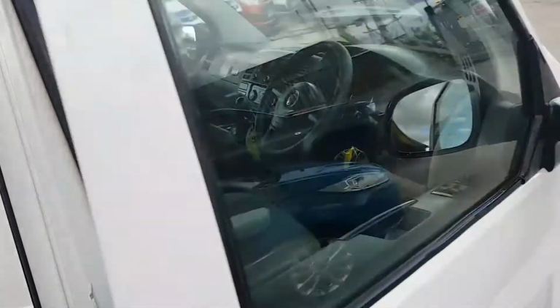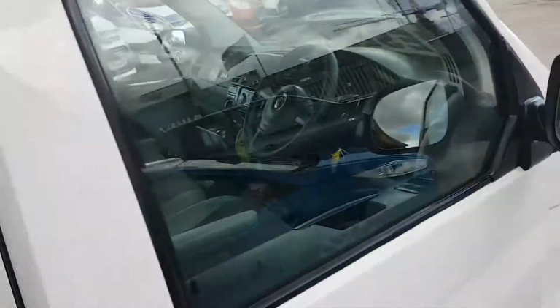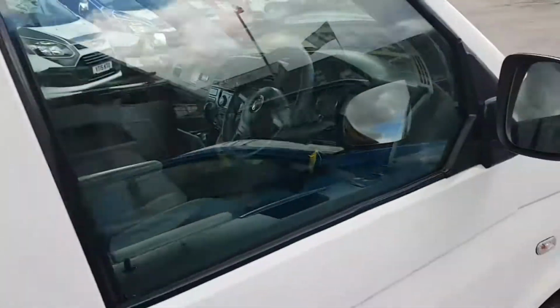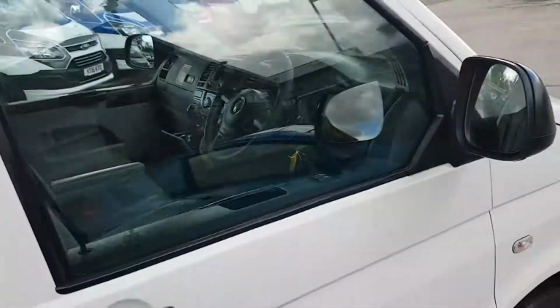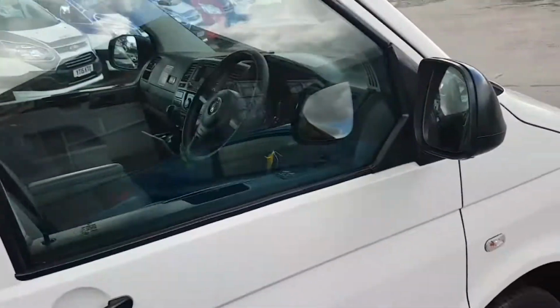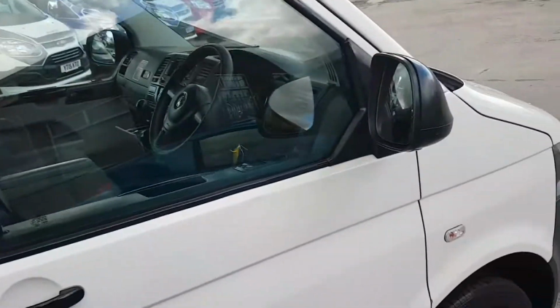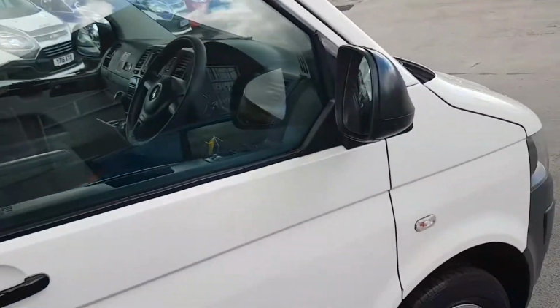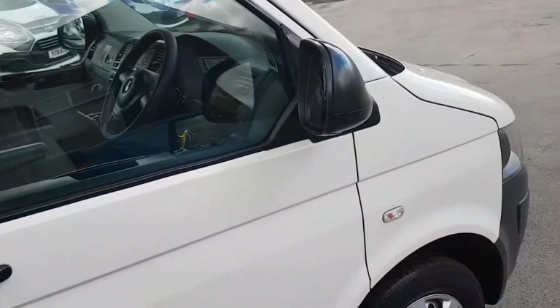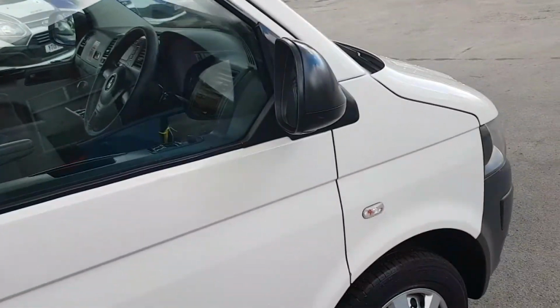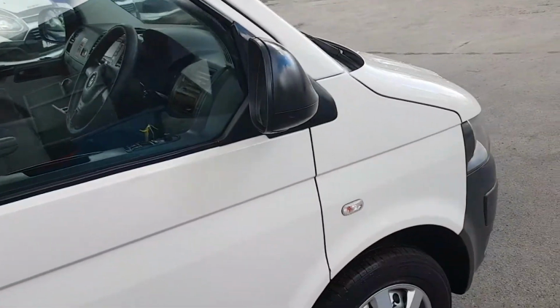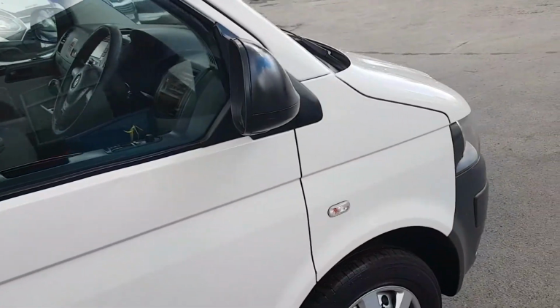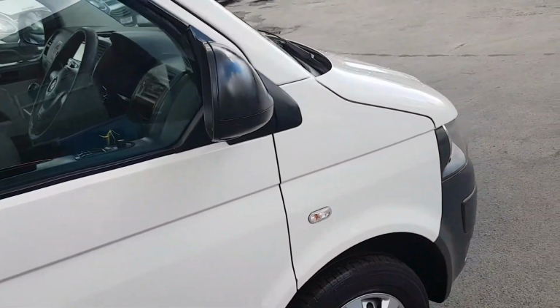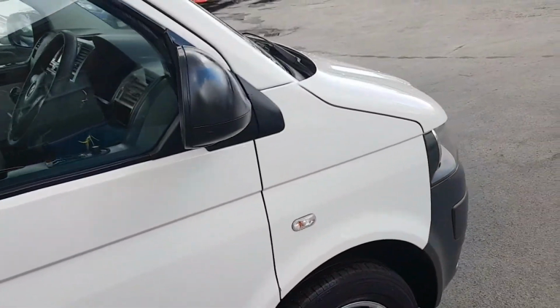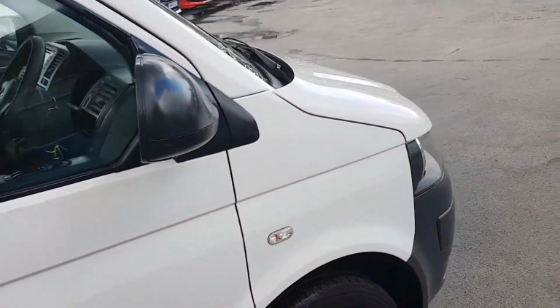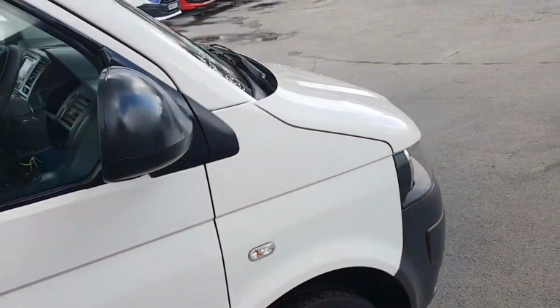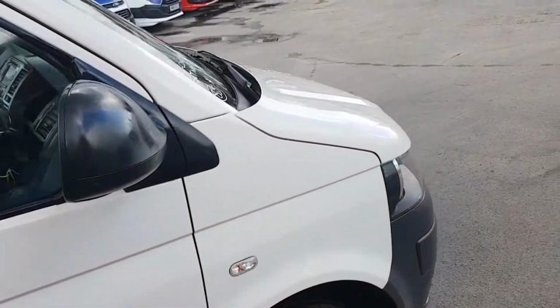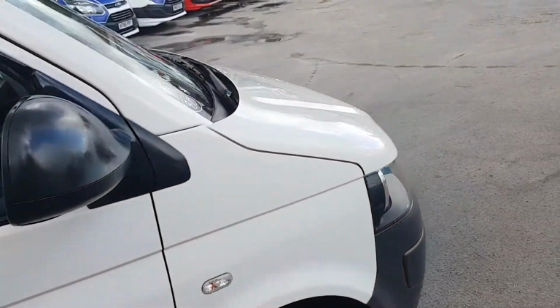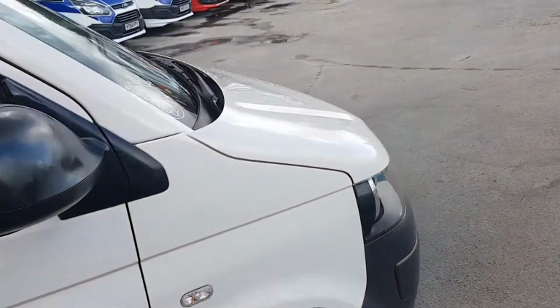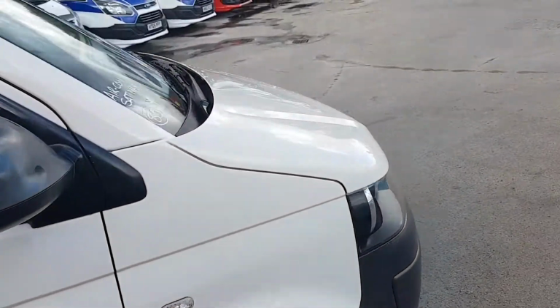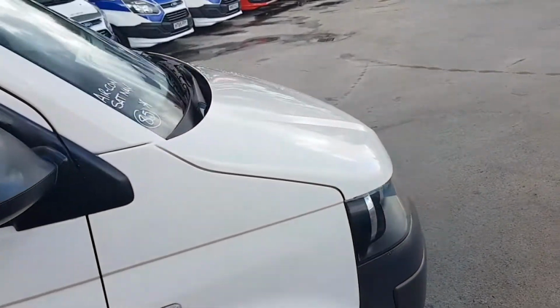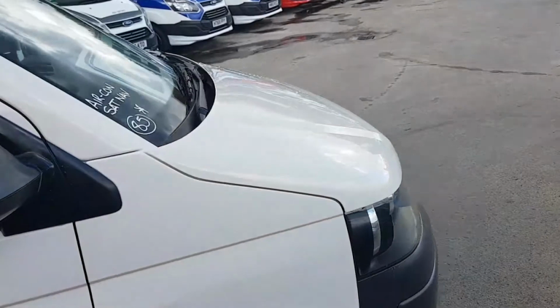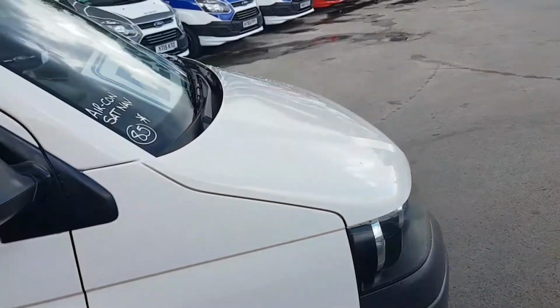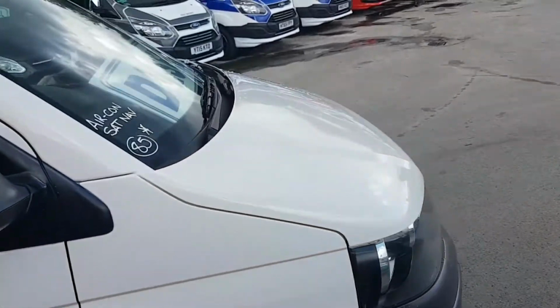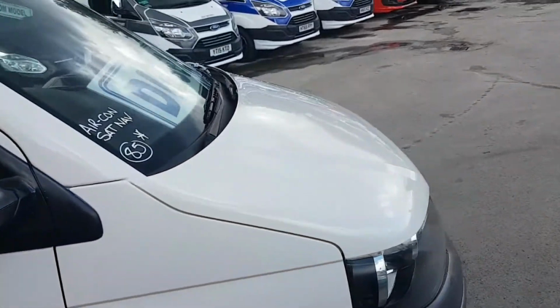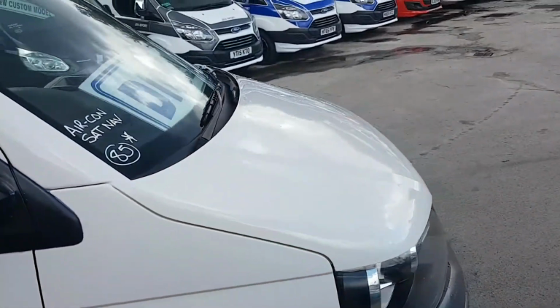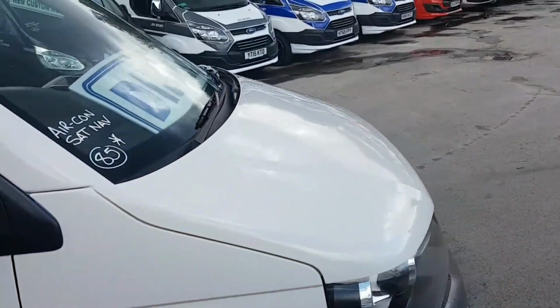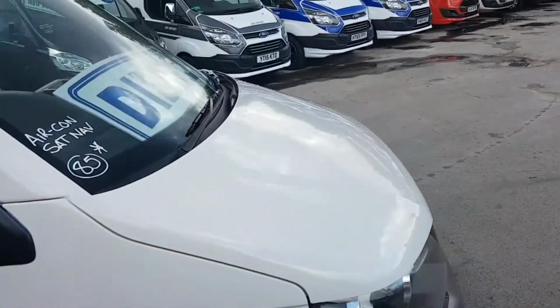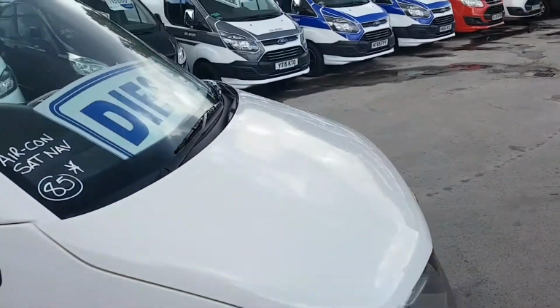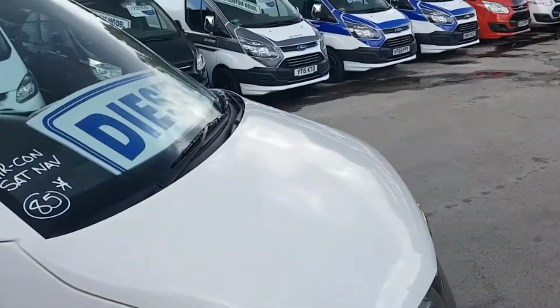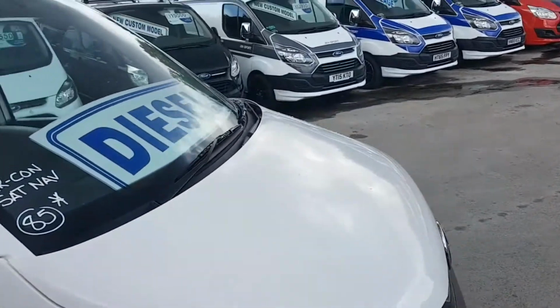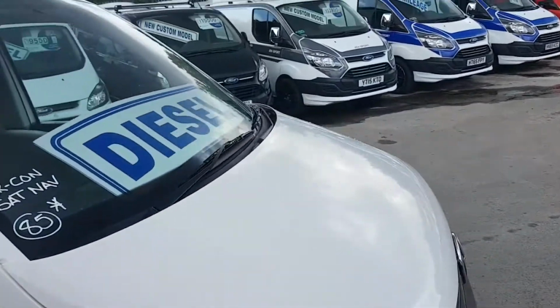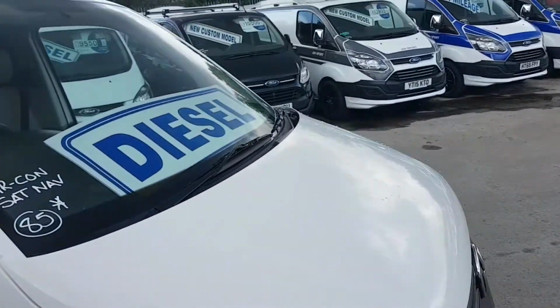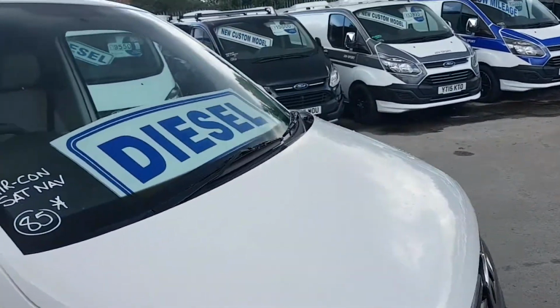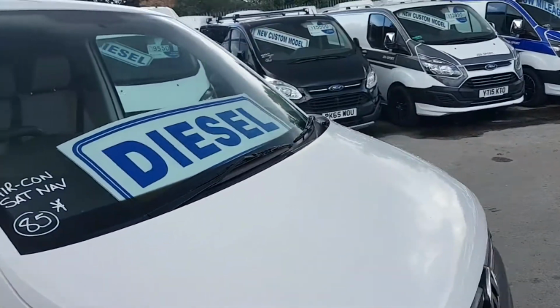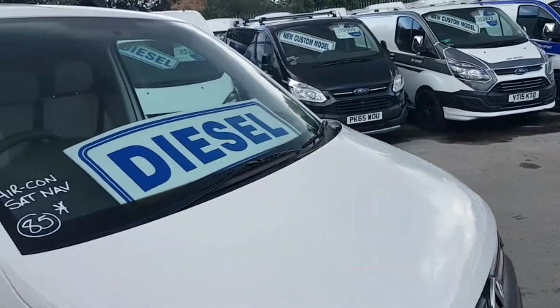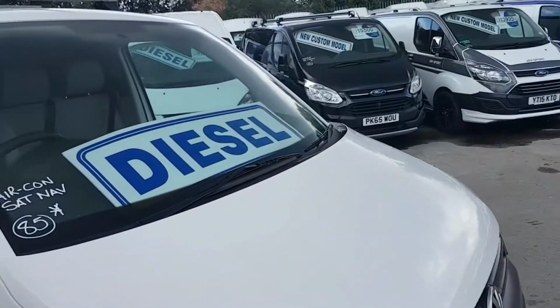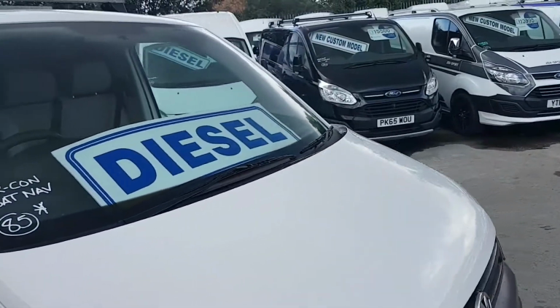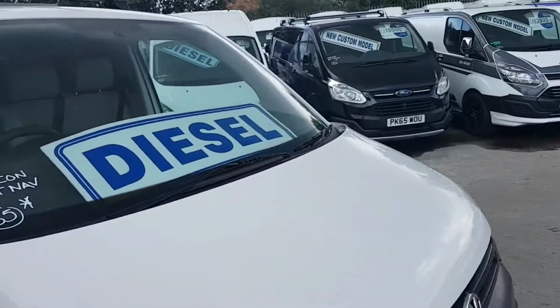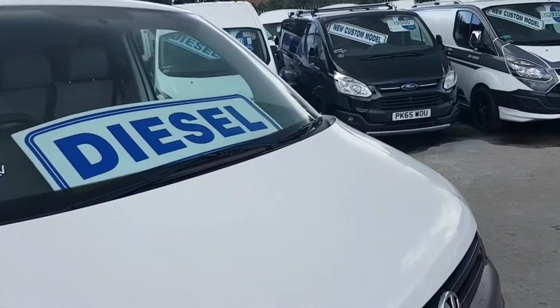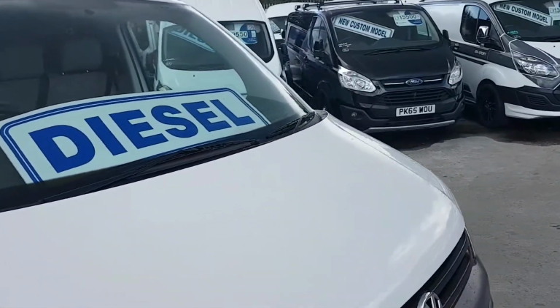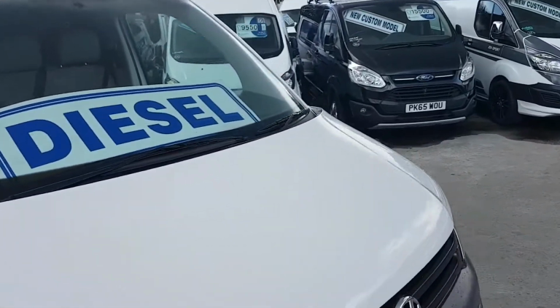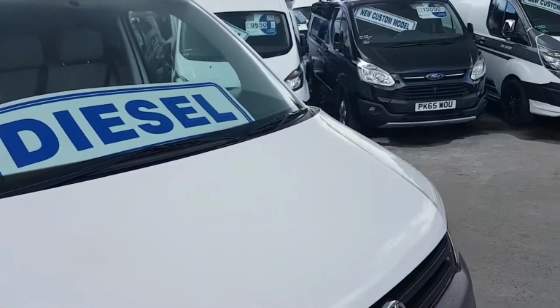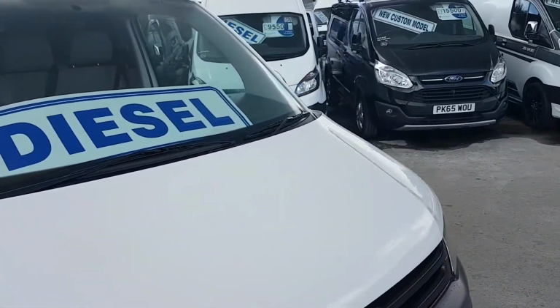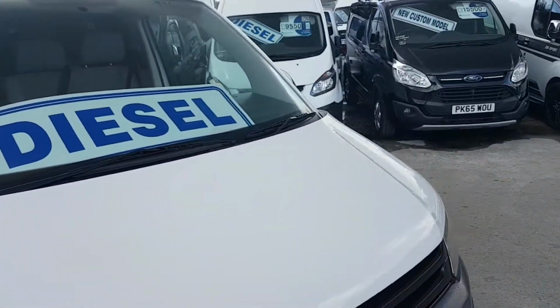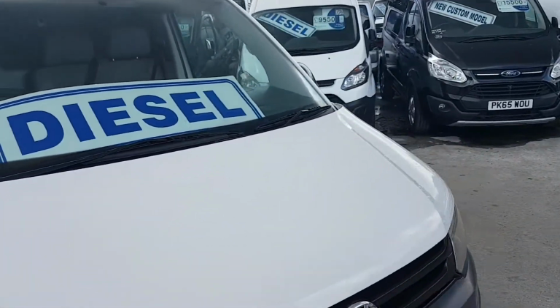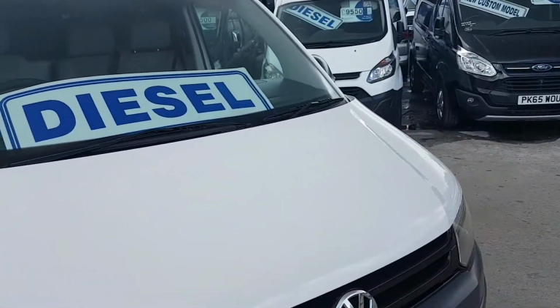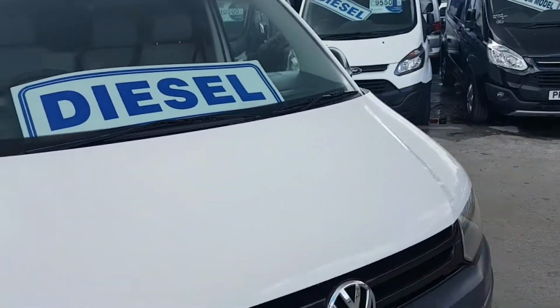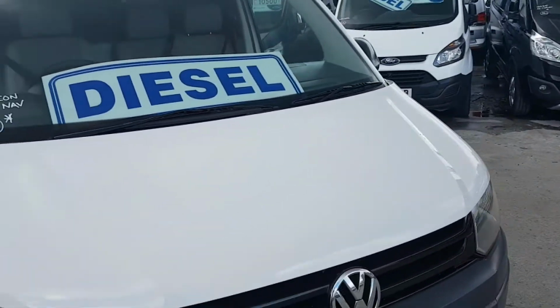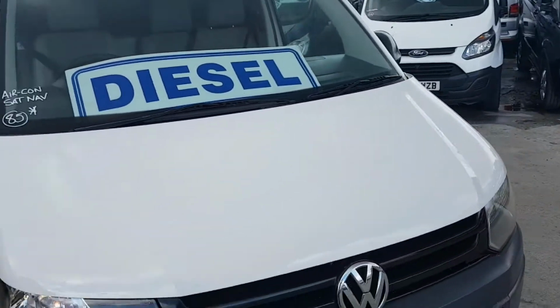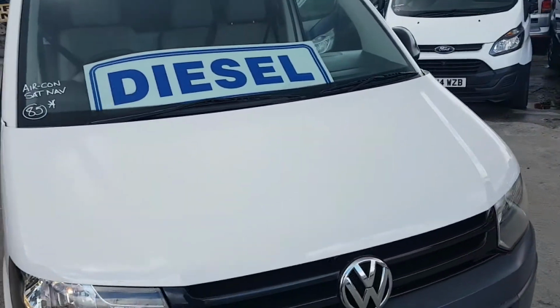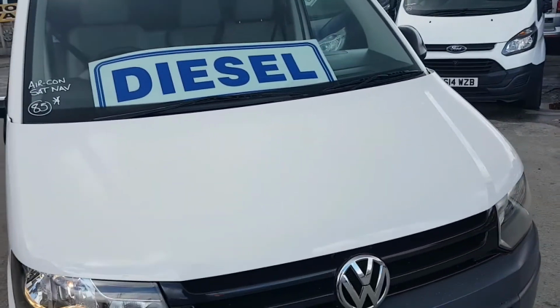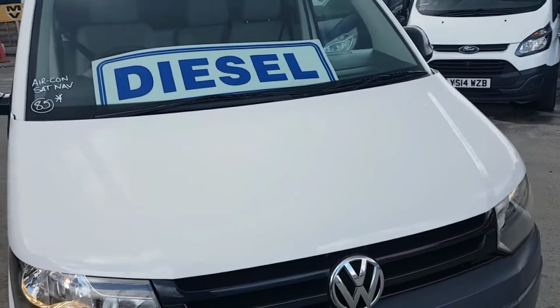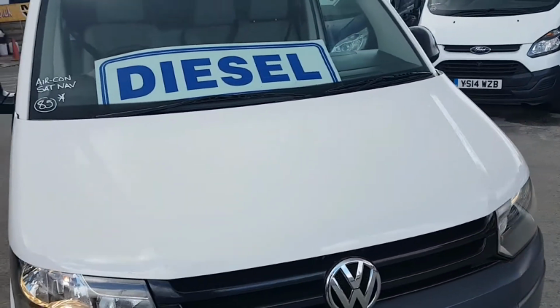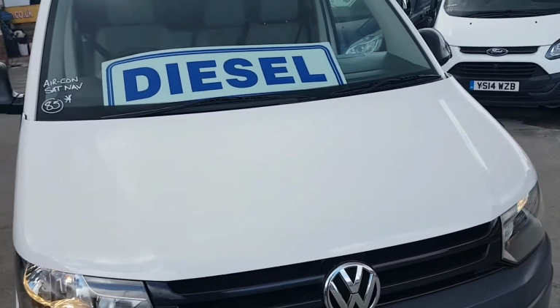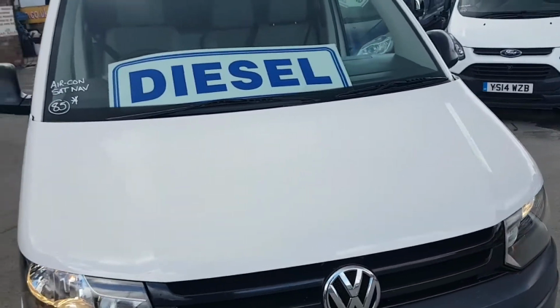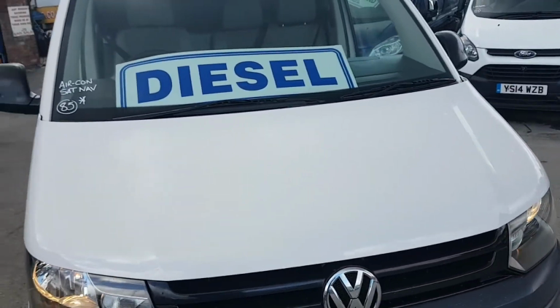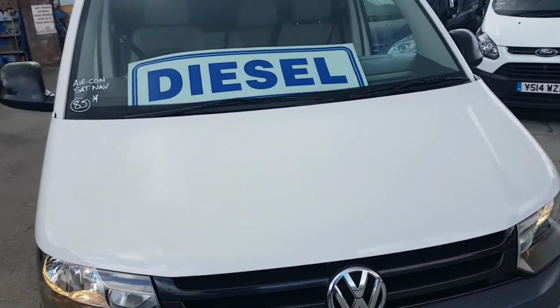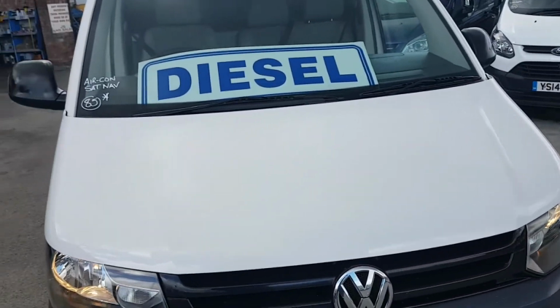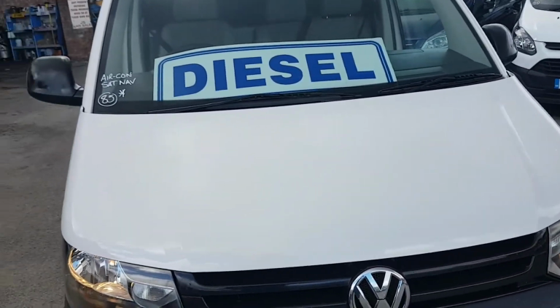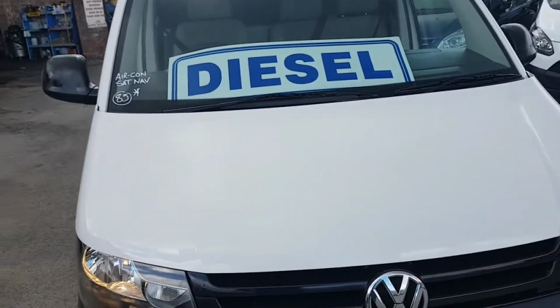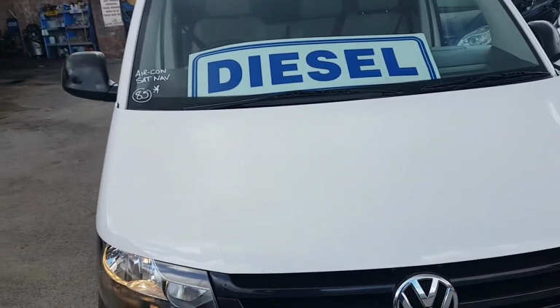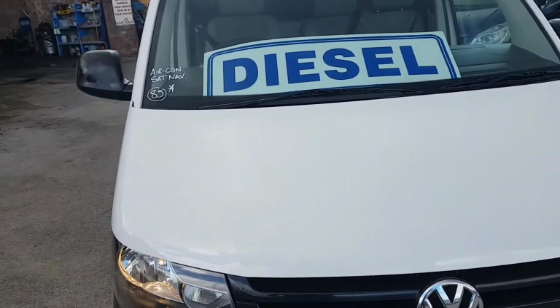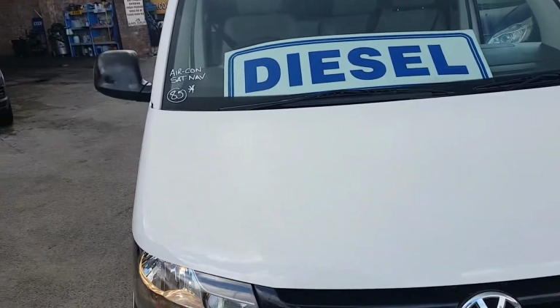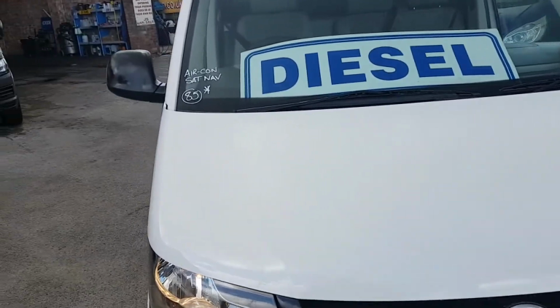This one is just coming up to 85,000 miles. No stone chips on the bonnet.